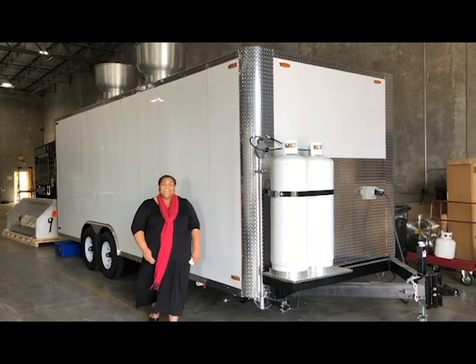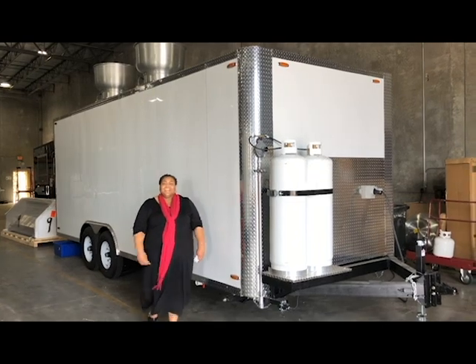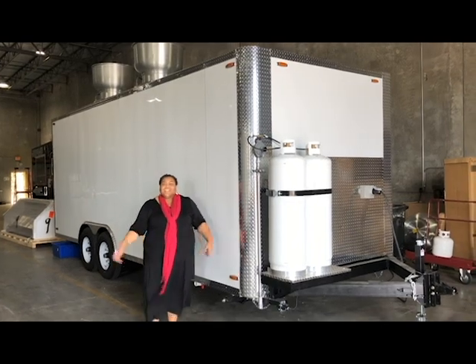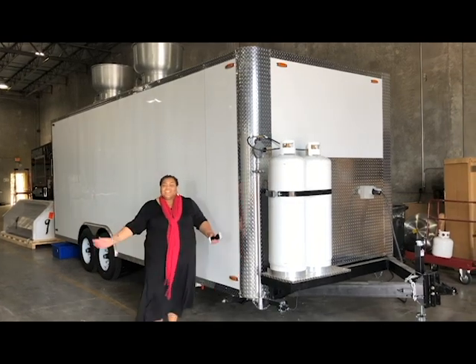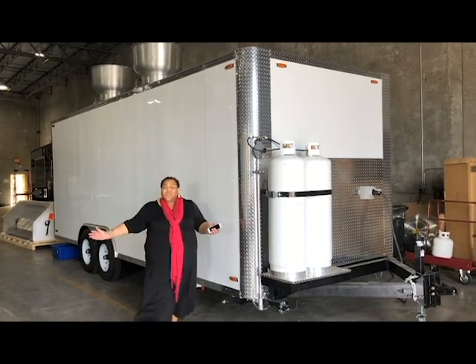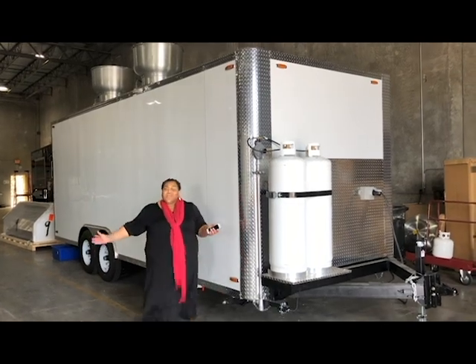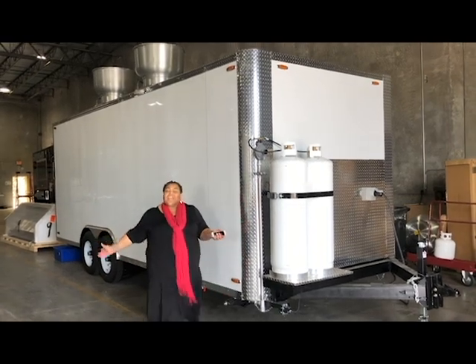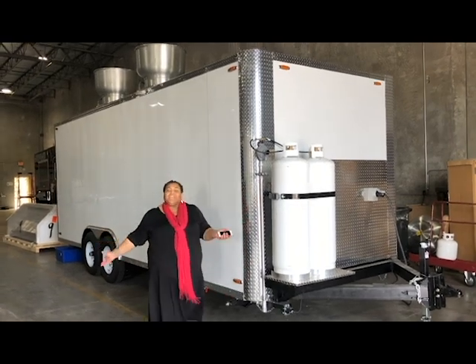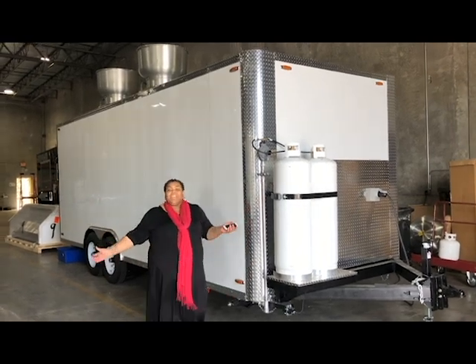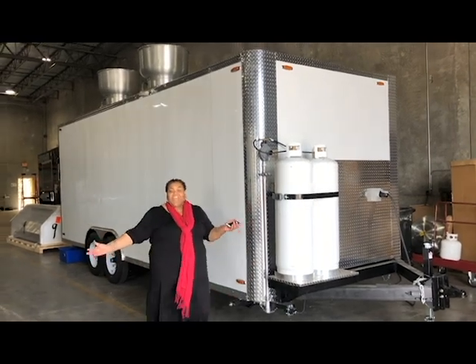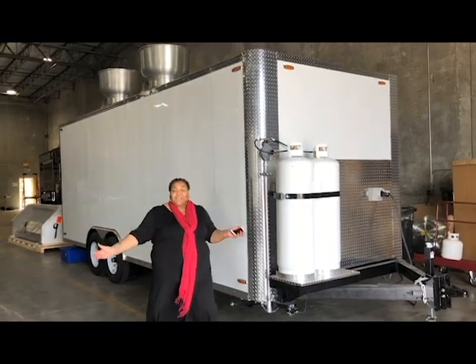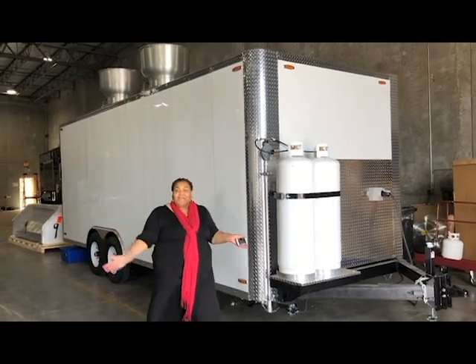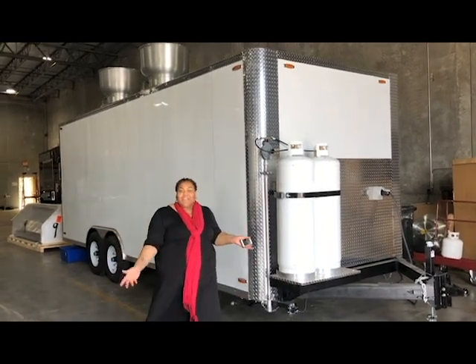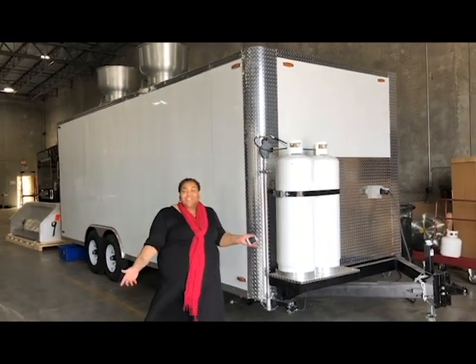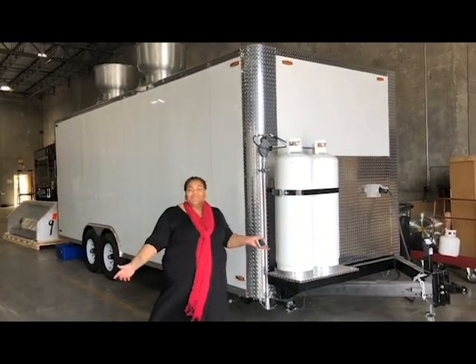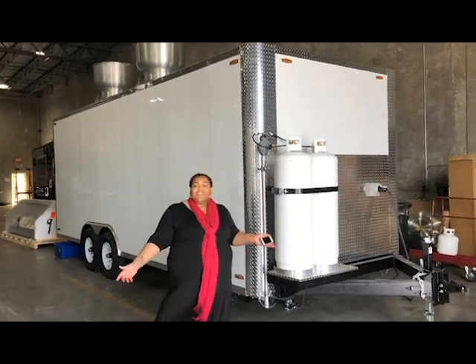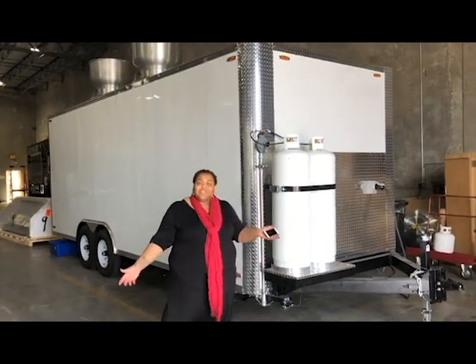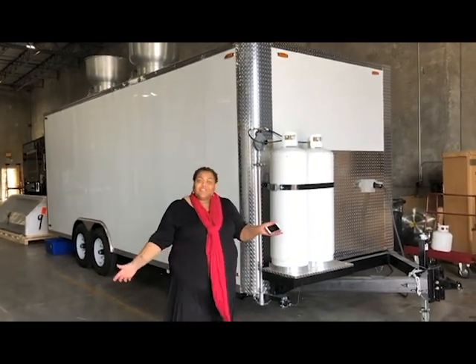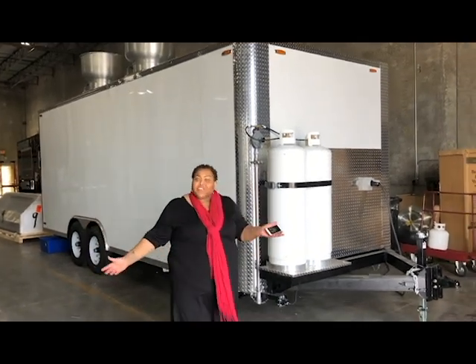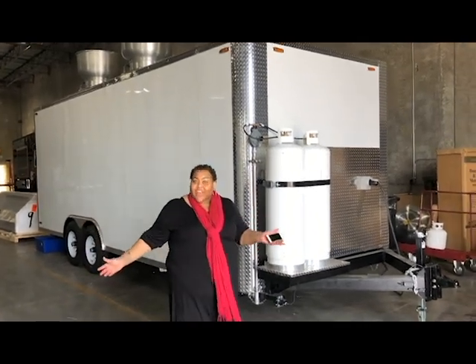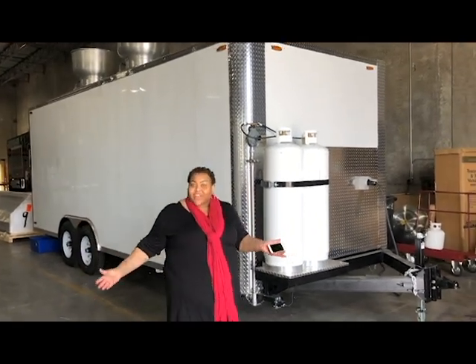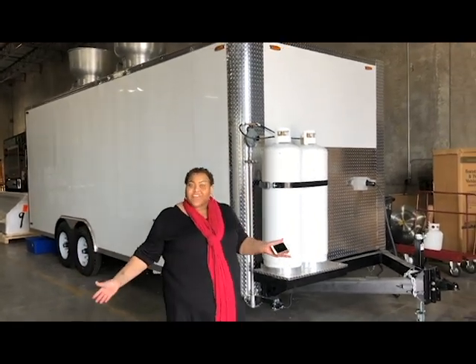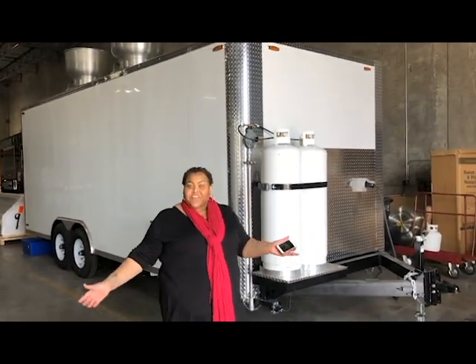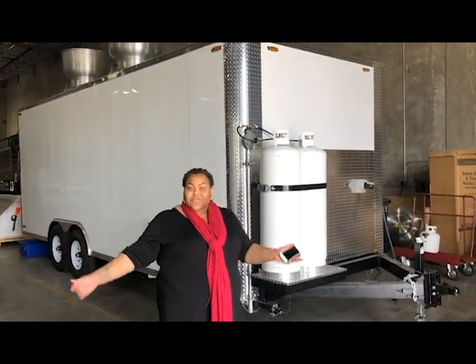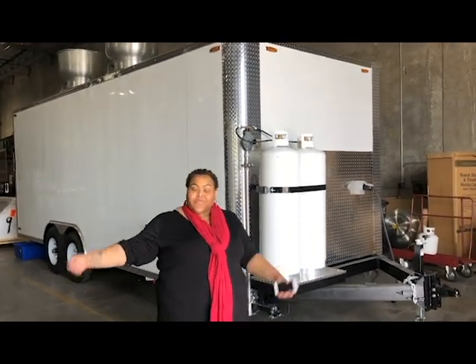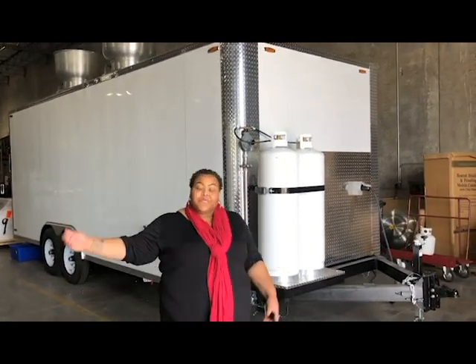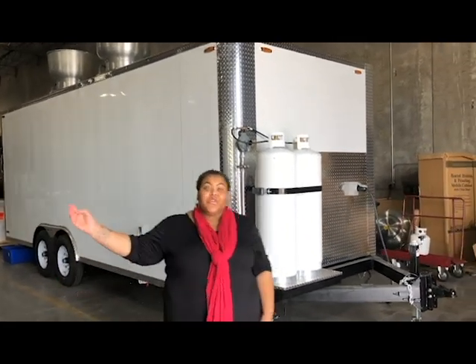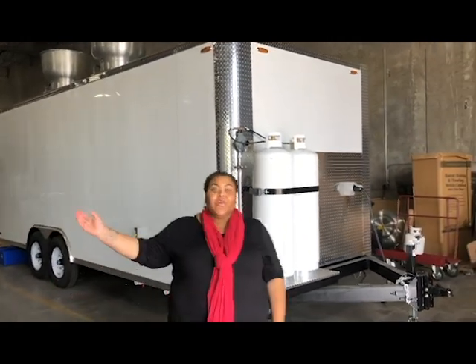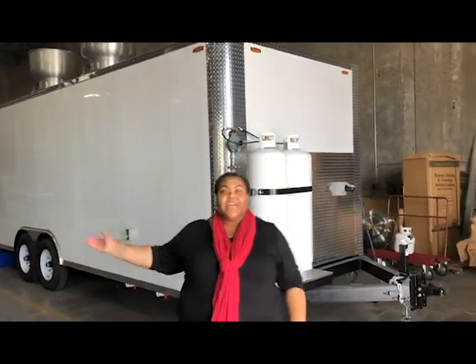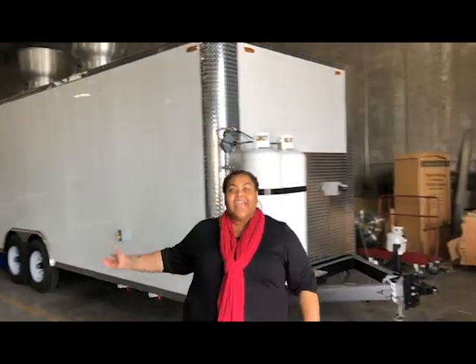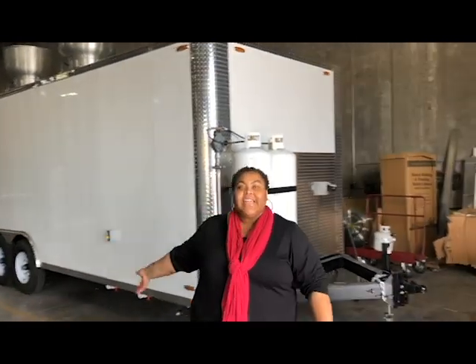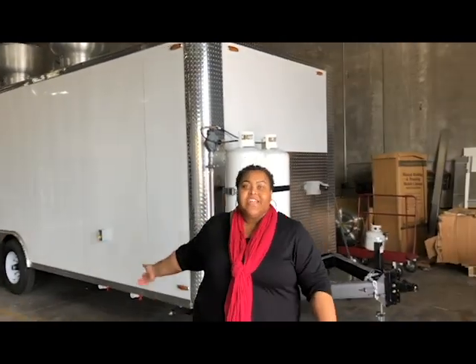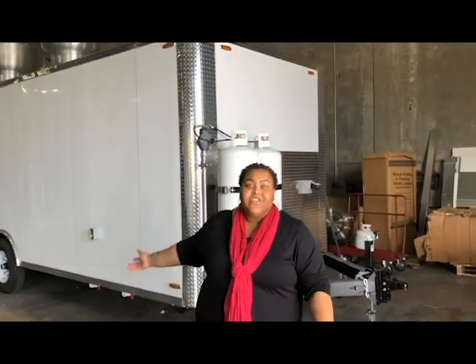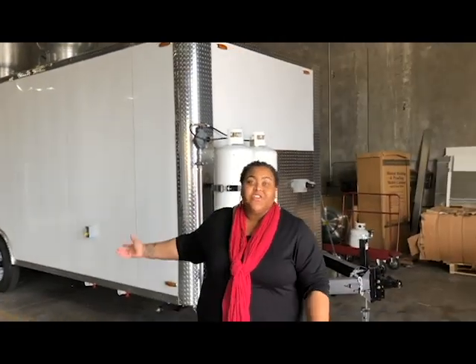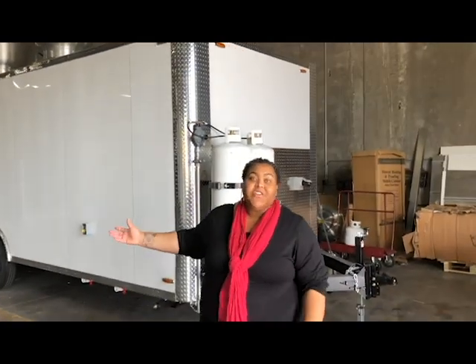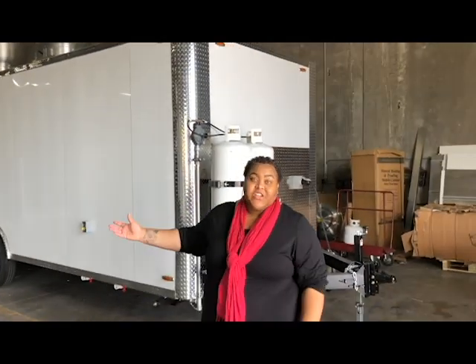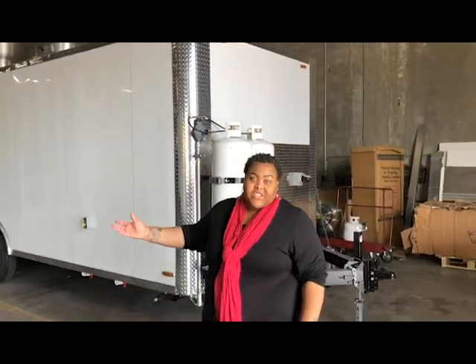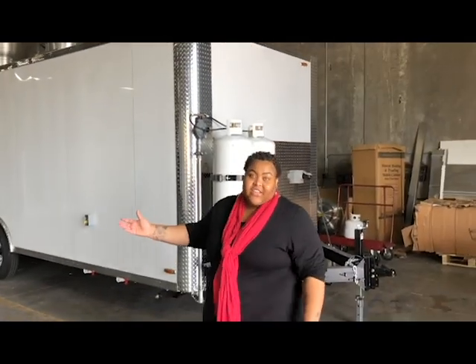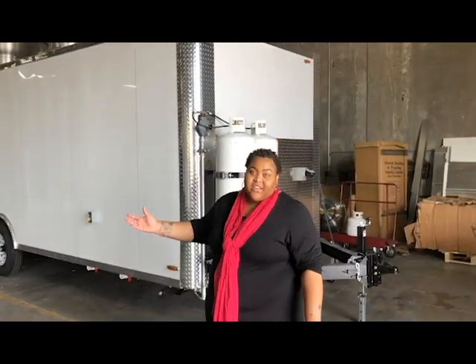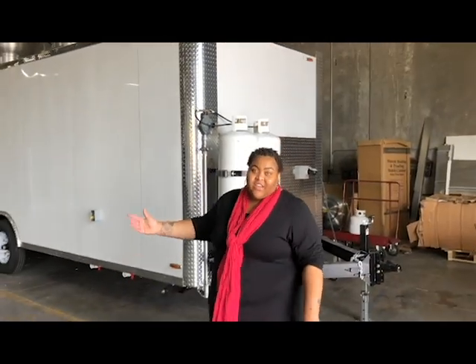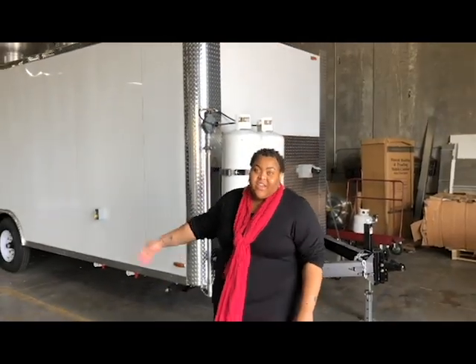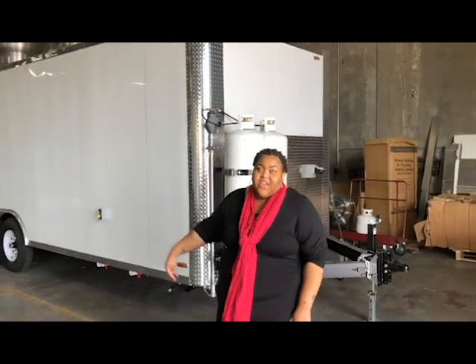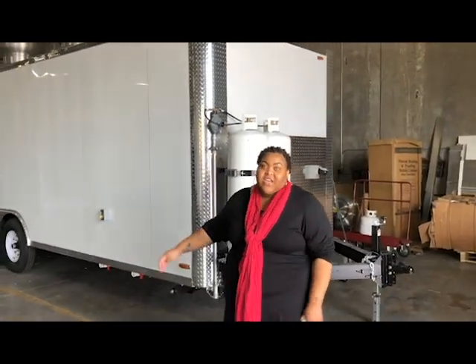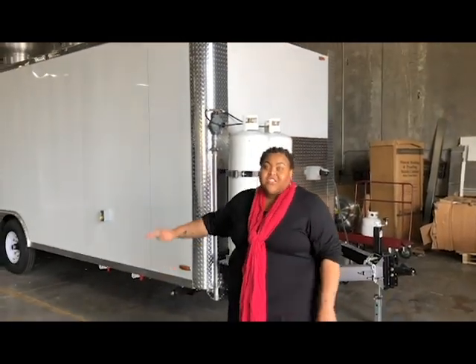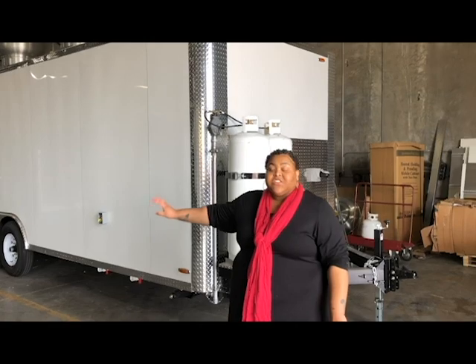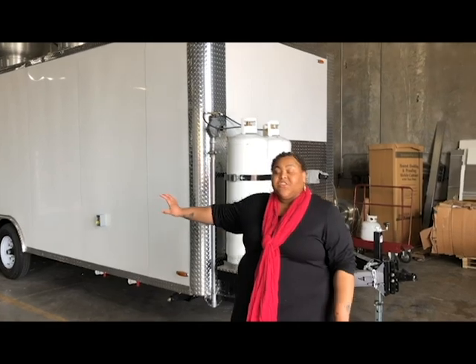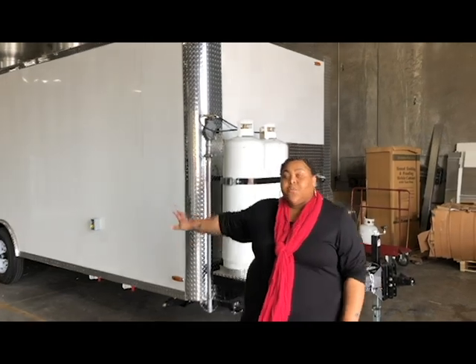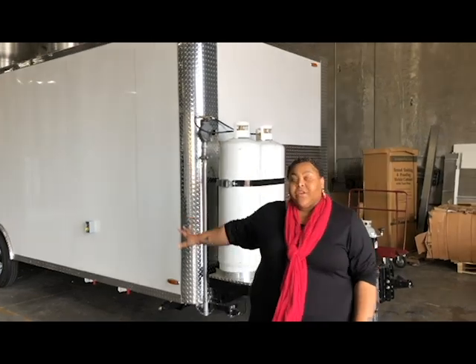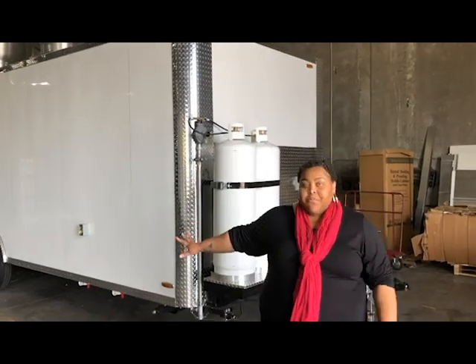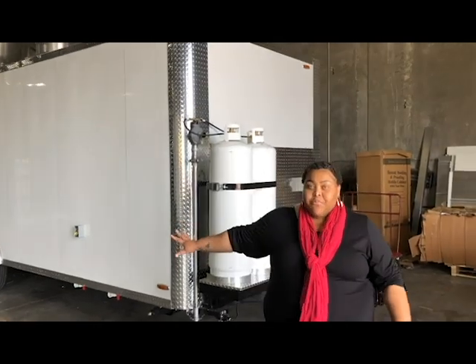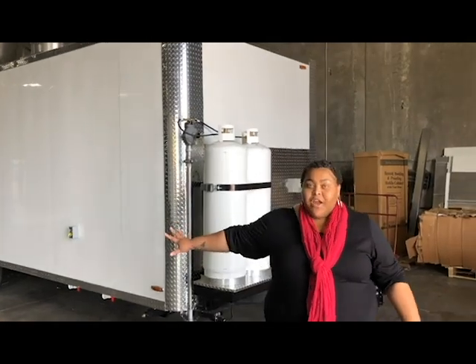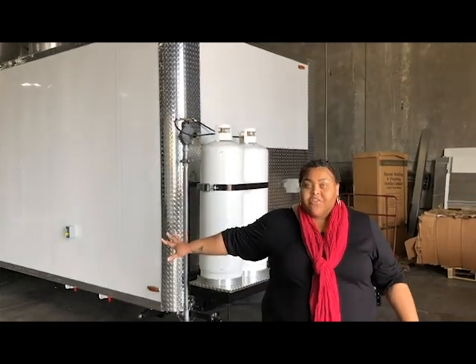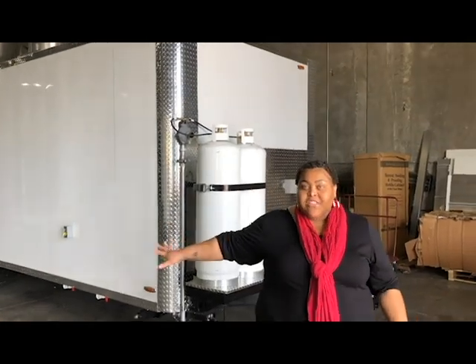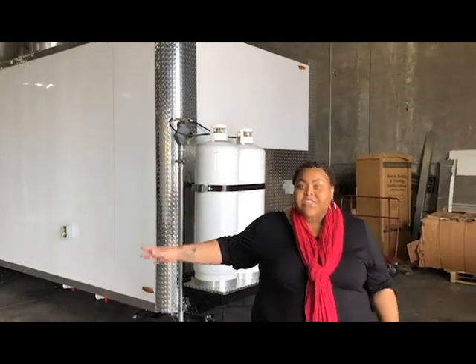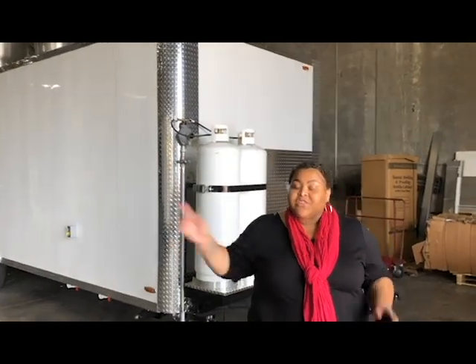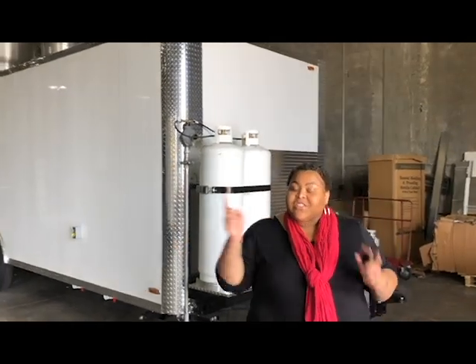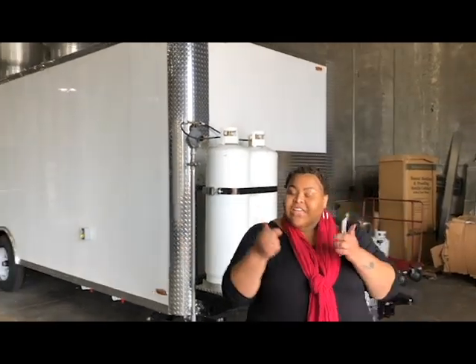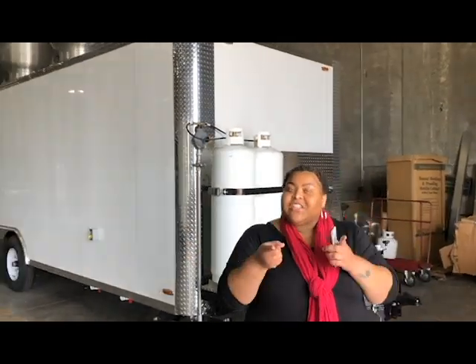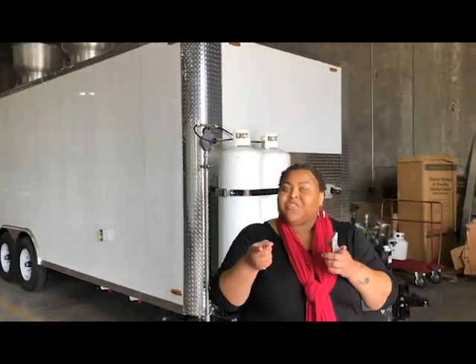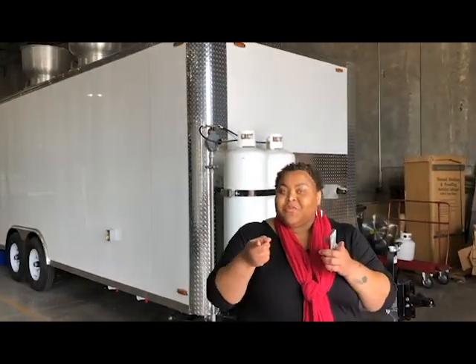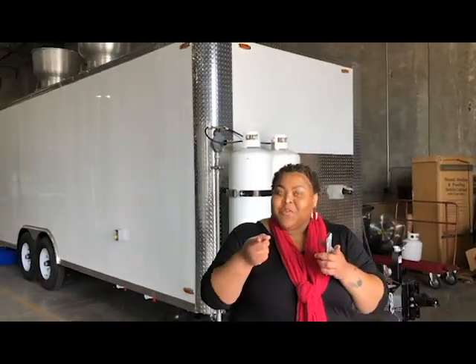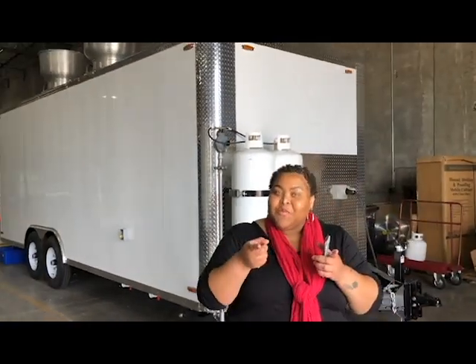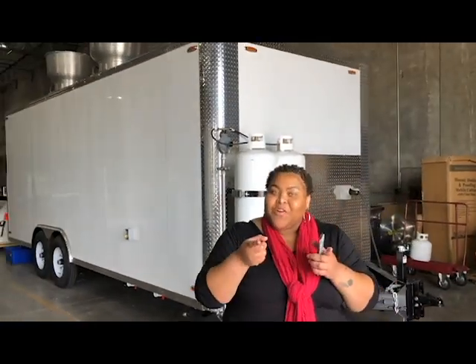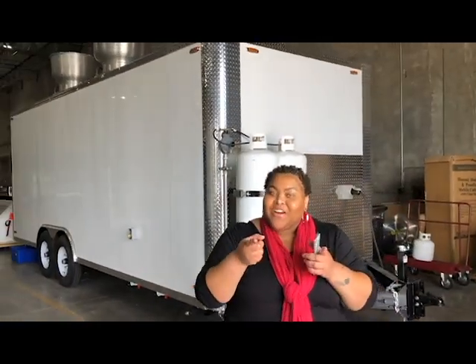We have an 8x2x2 trailer from Florida Atlantic University. It's still a work in progress so stay tuned for more.